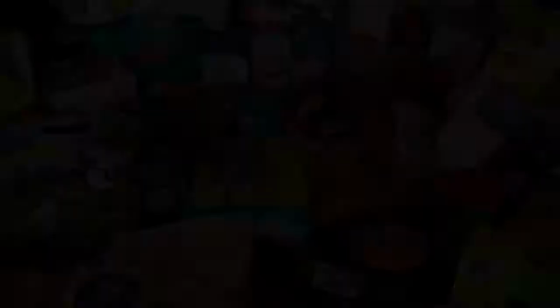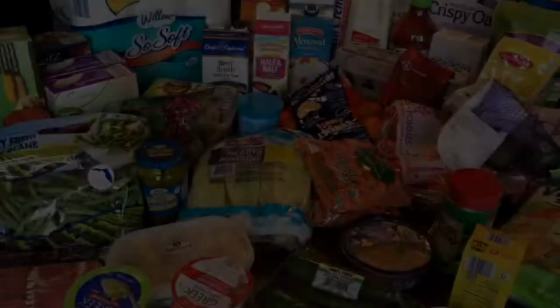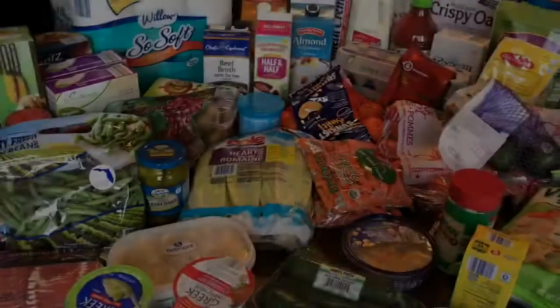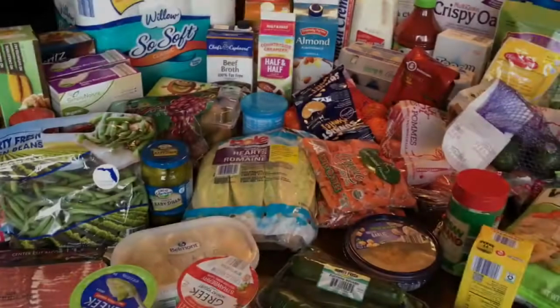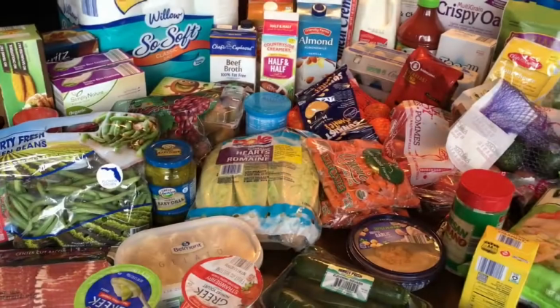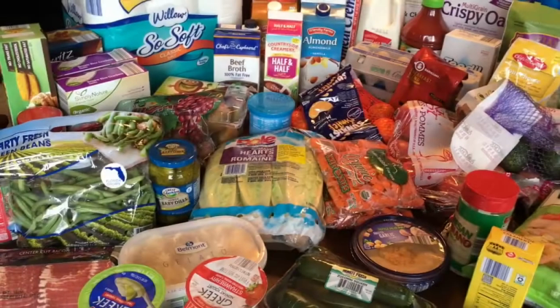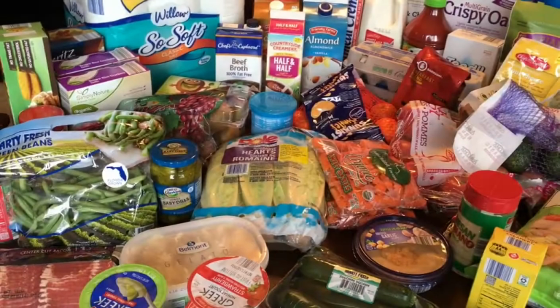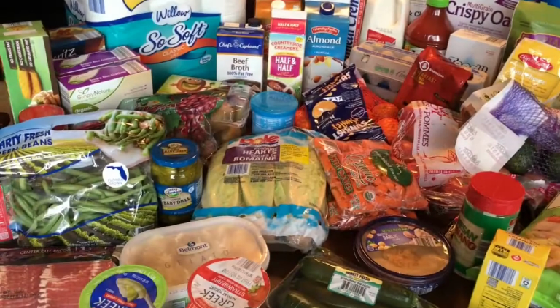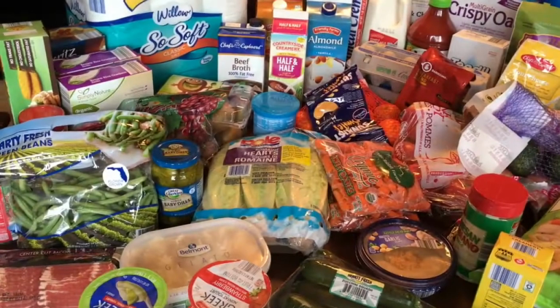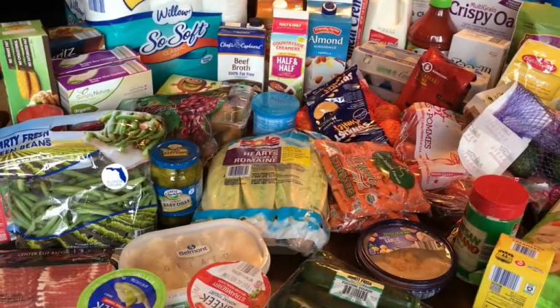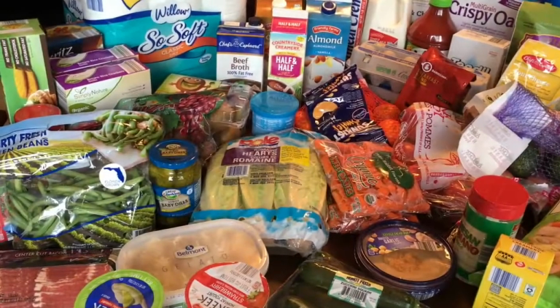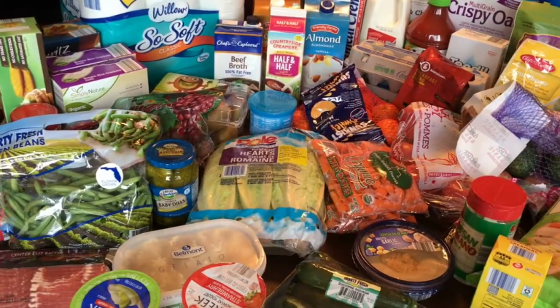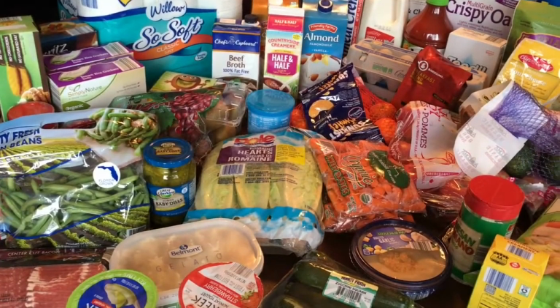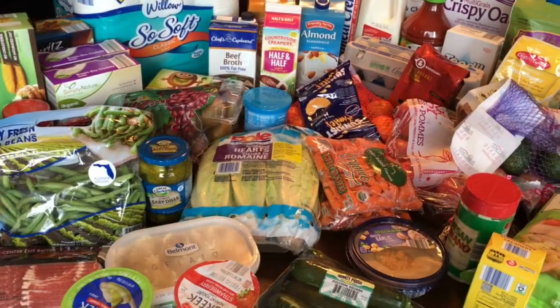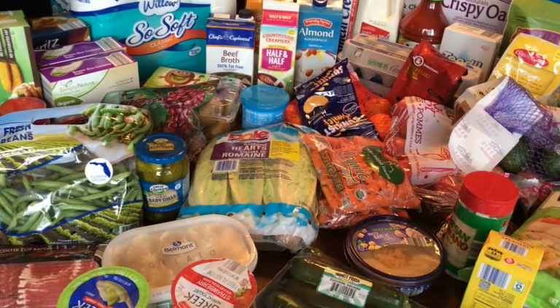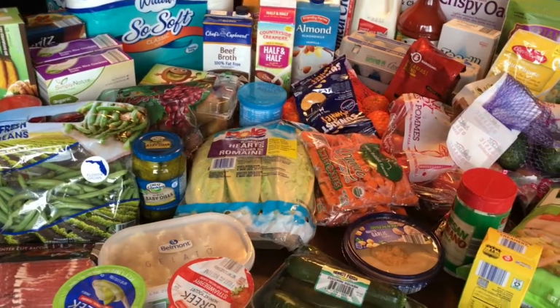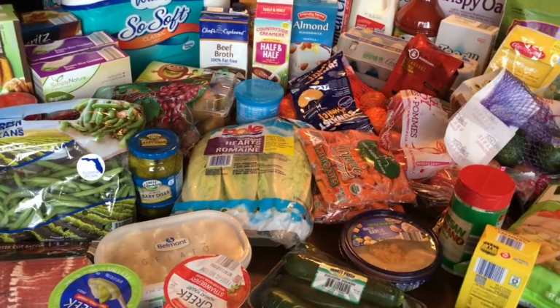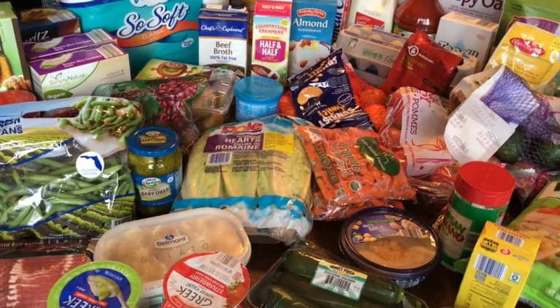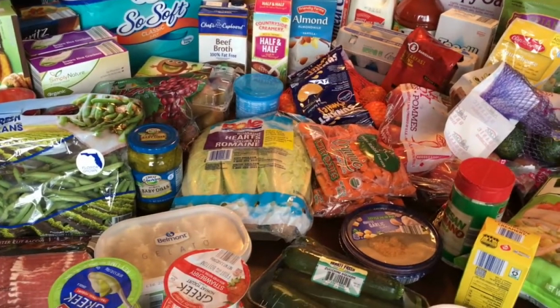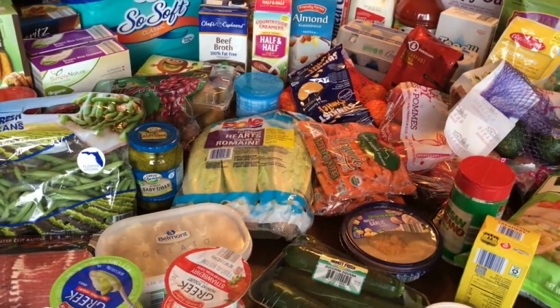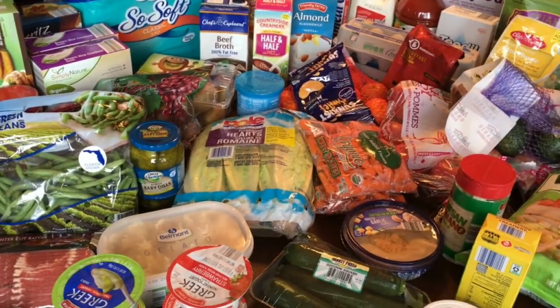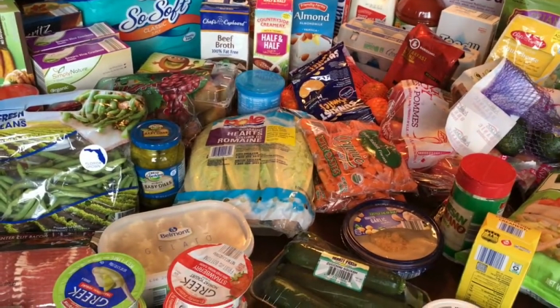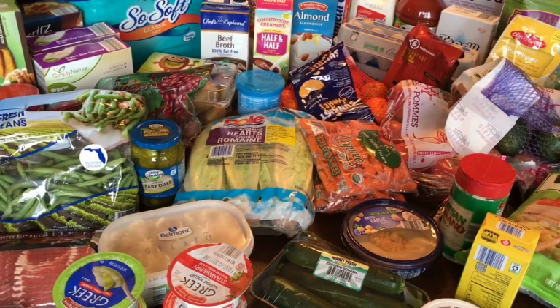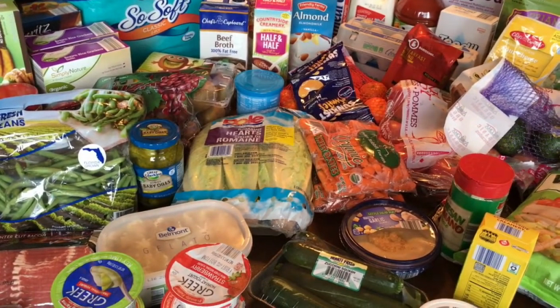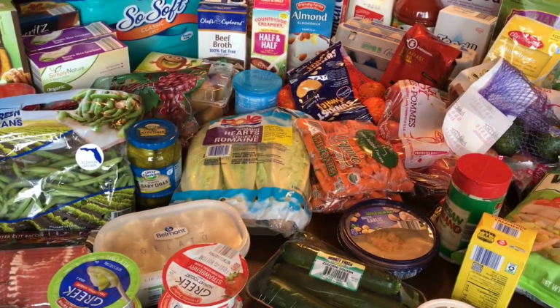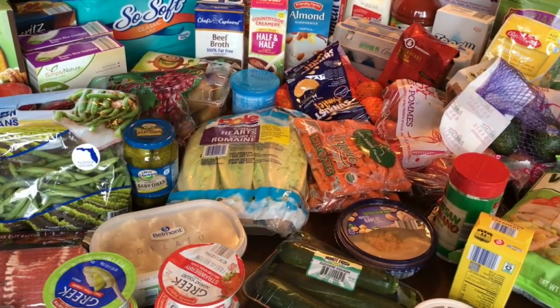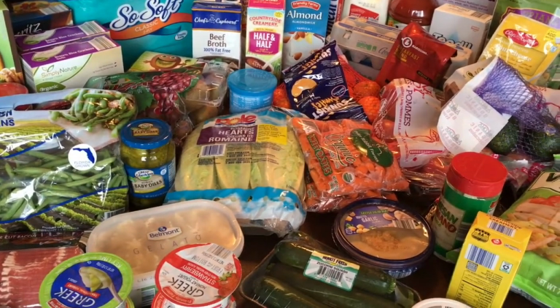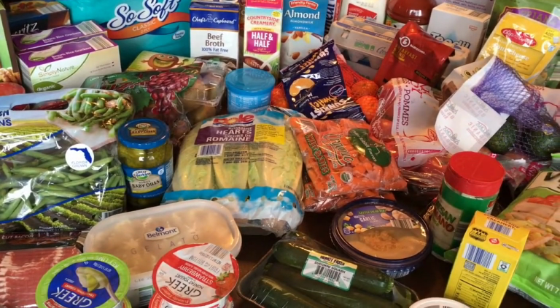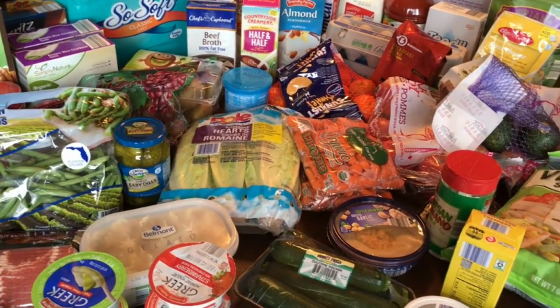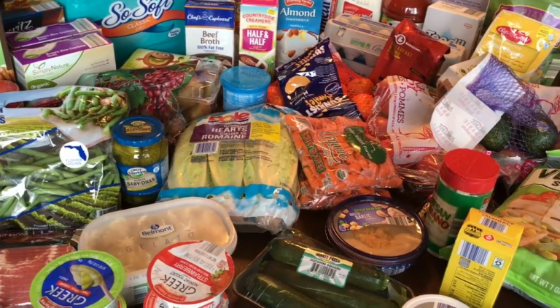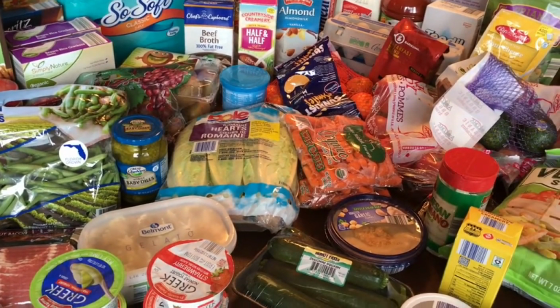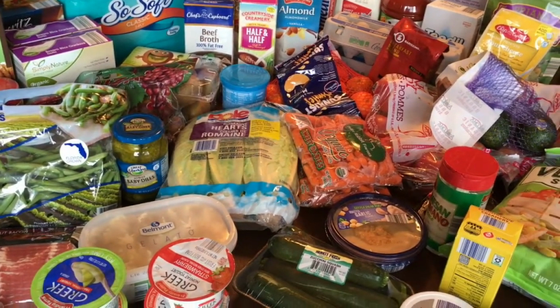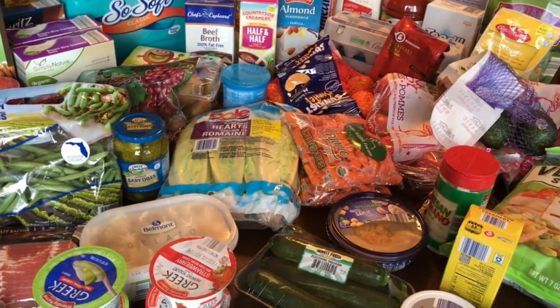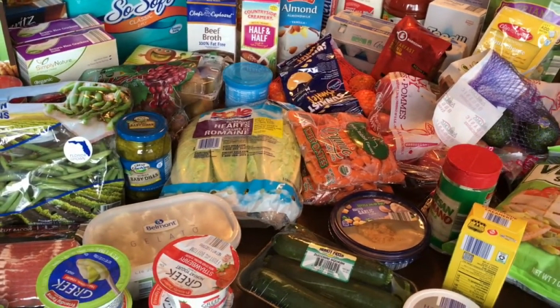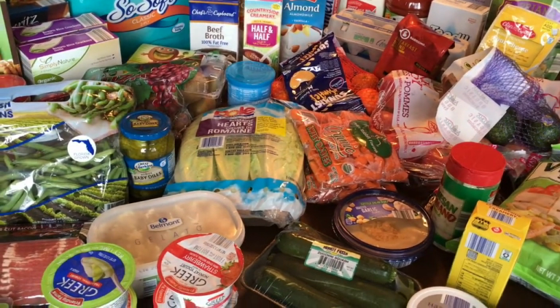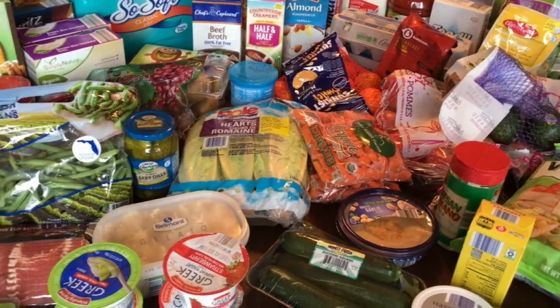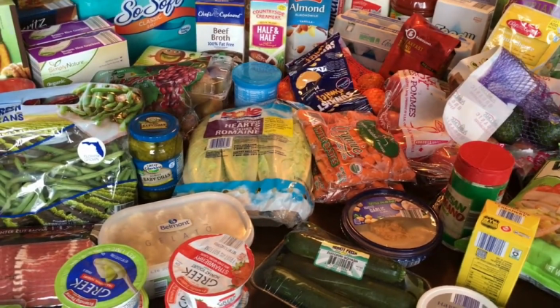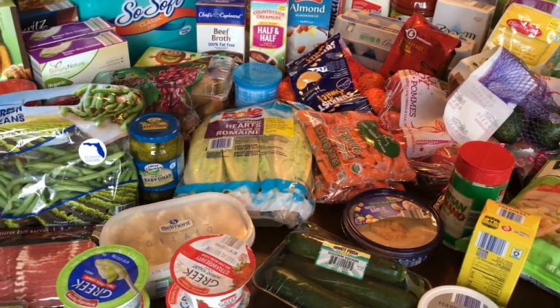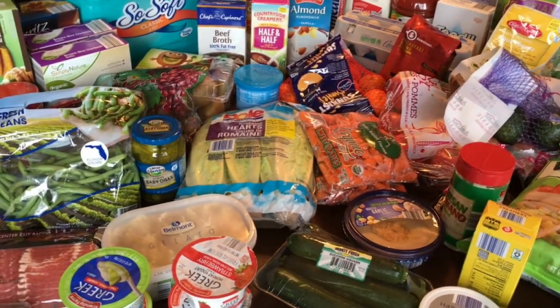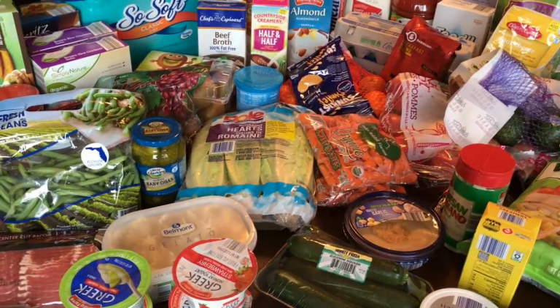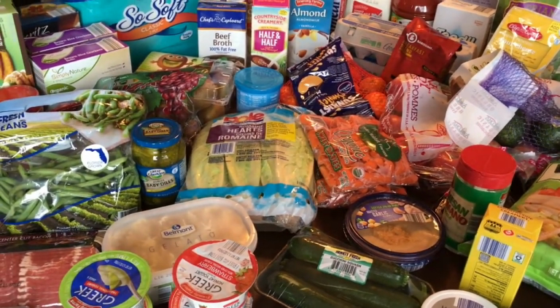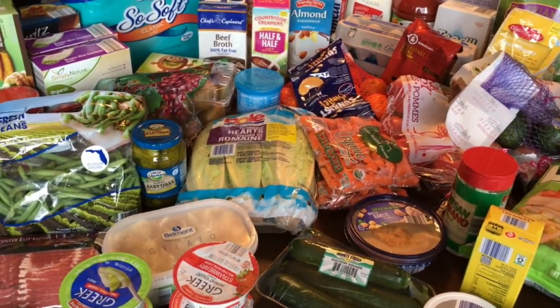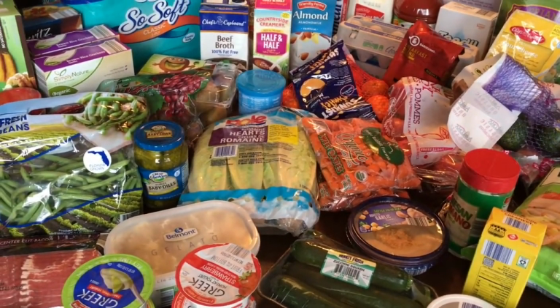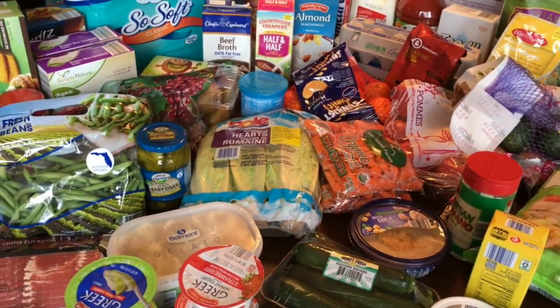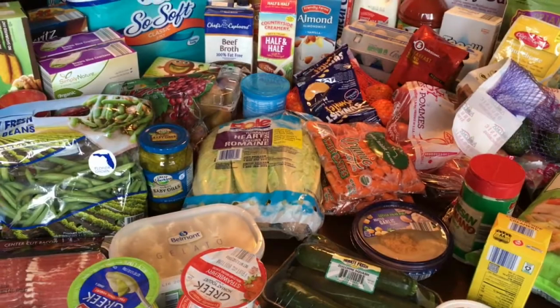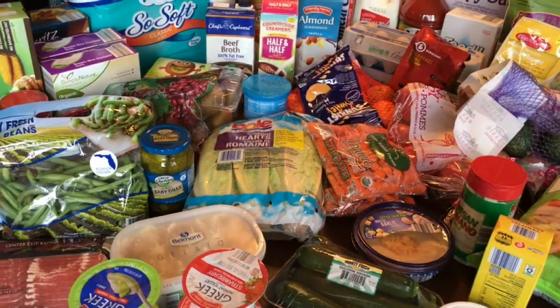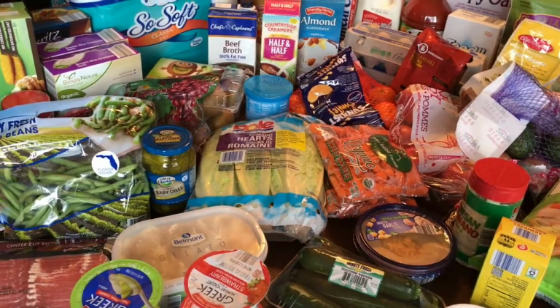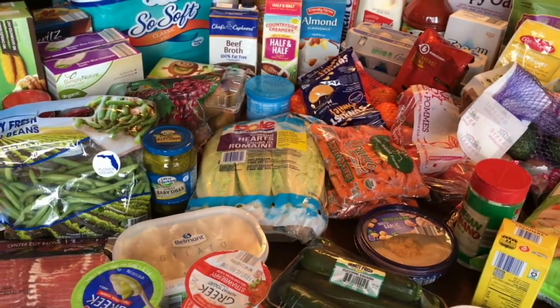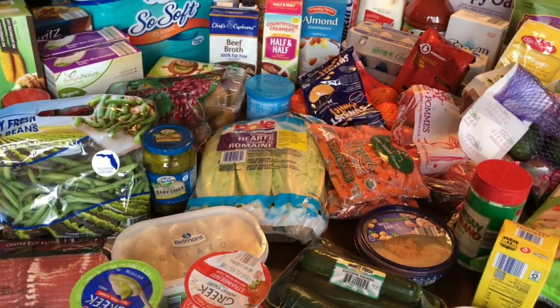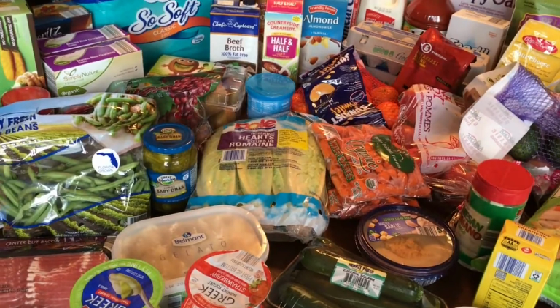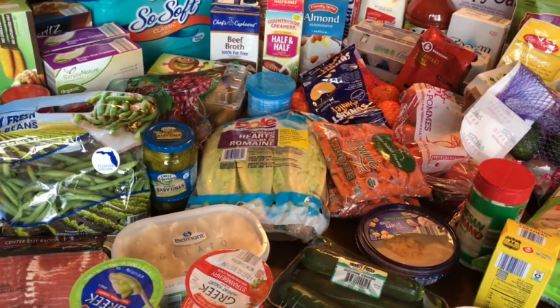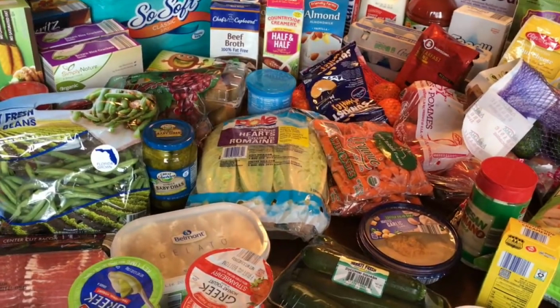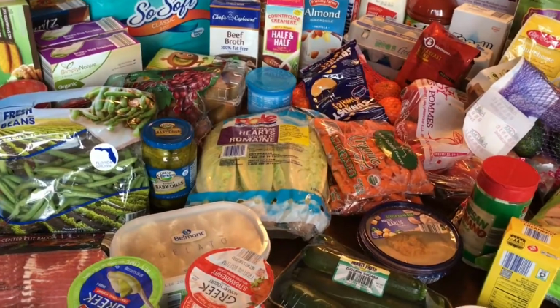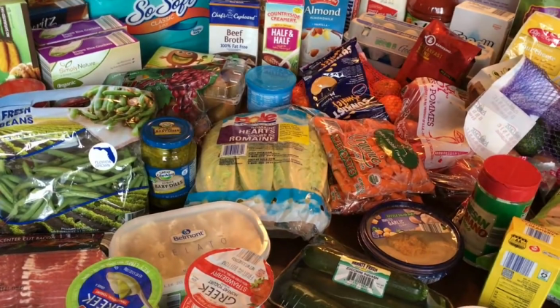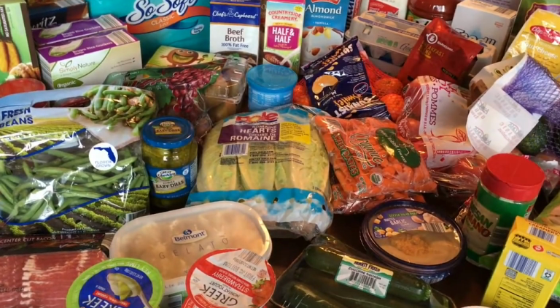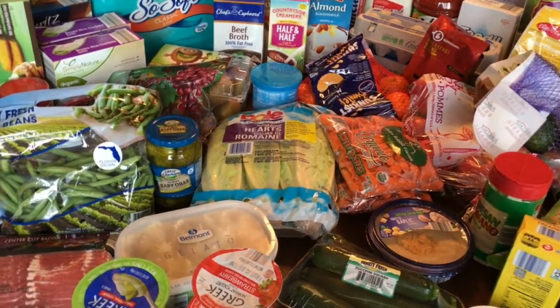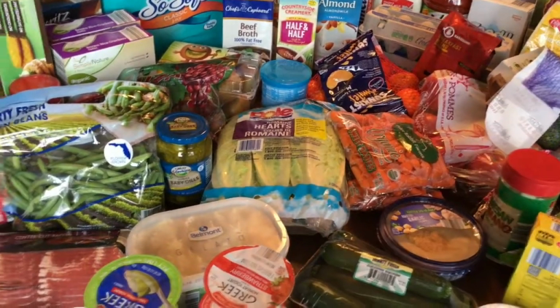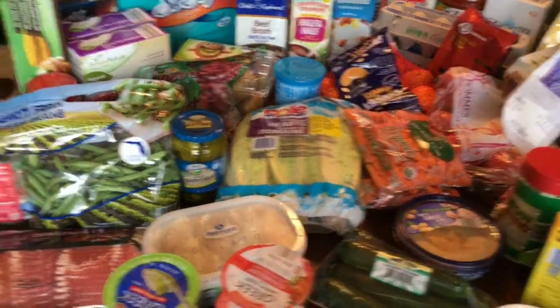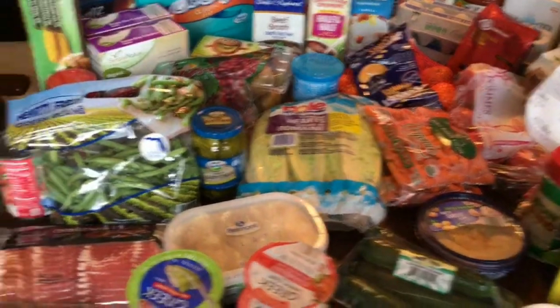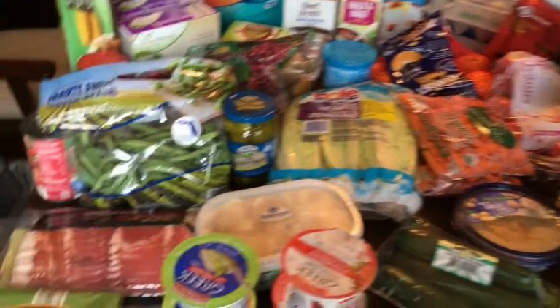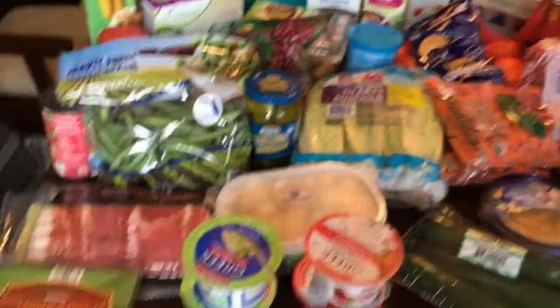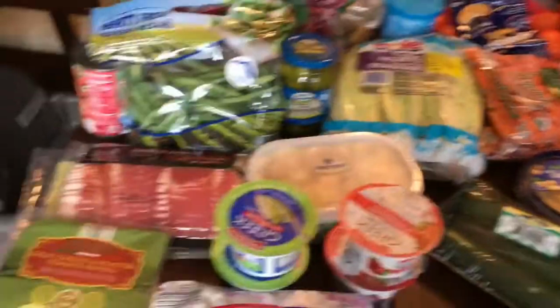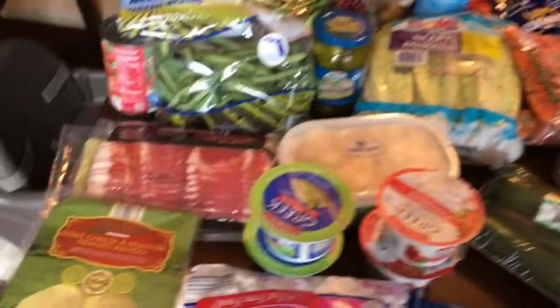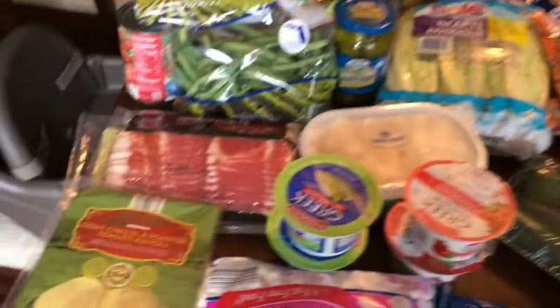Hi everyone, thanks for stopping by. I have another Aldi haul for you today and we're just going to go ahead and jump right into it.